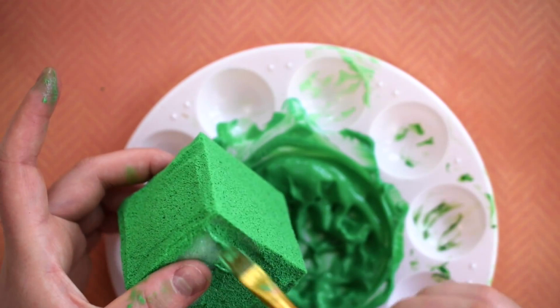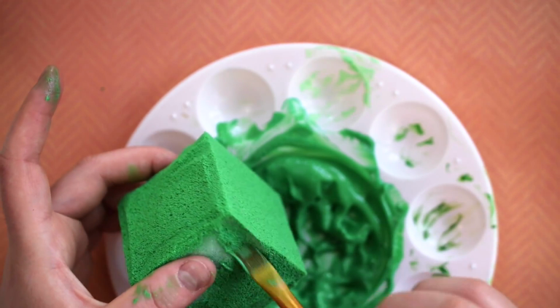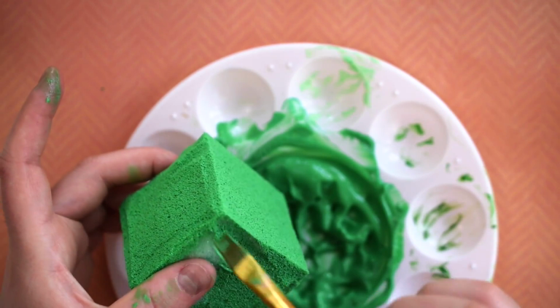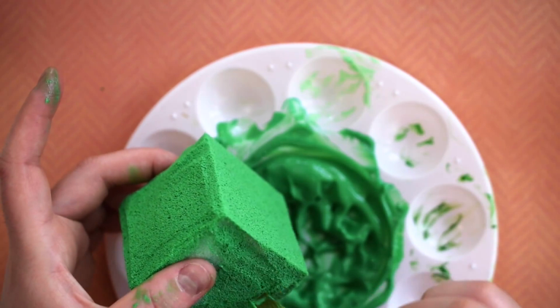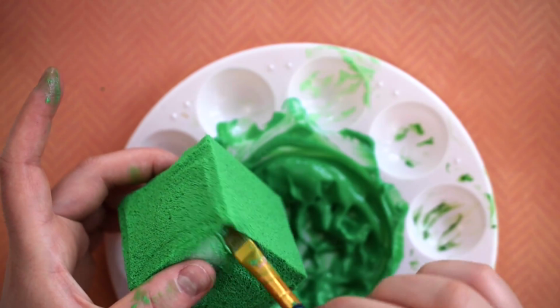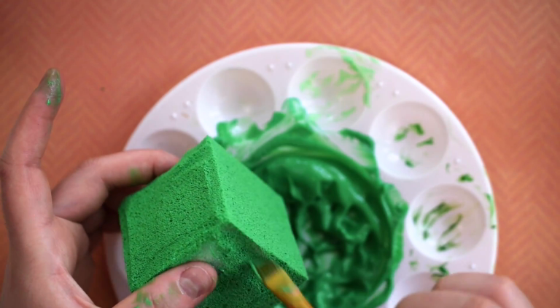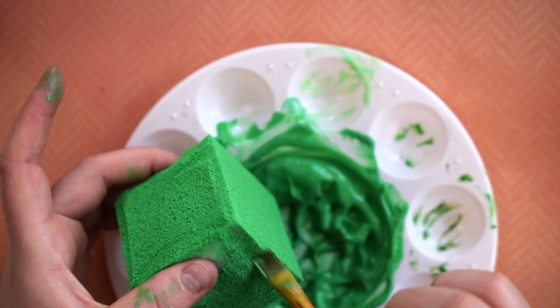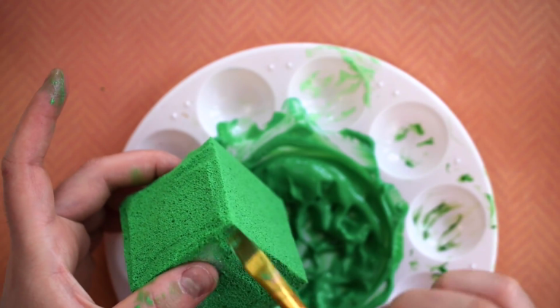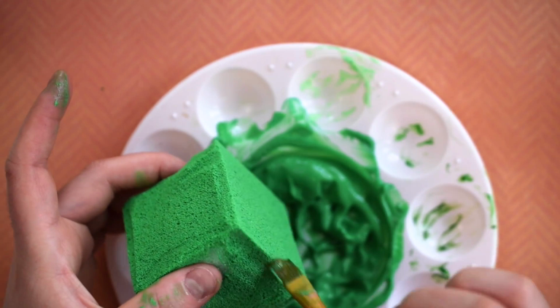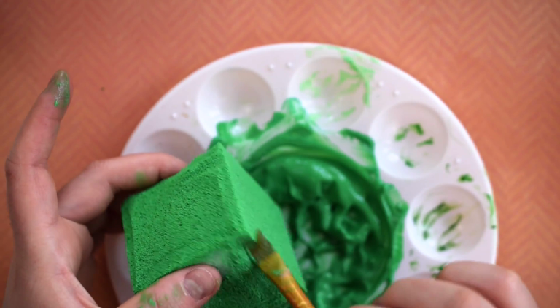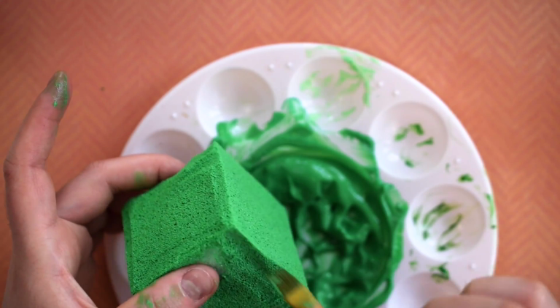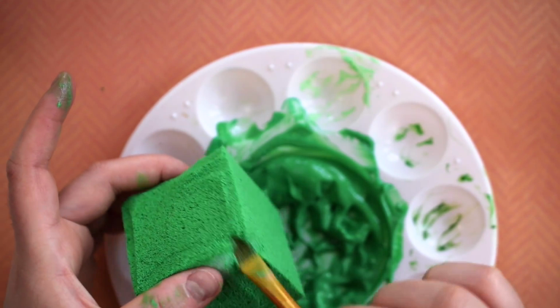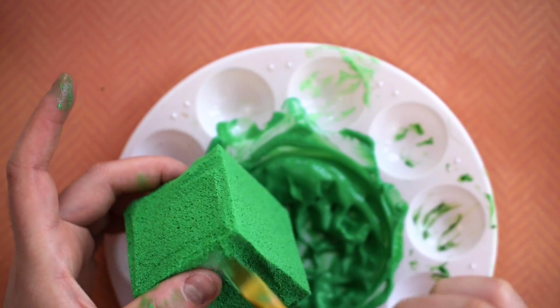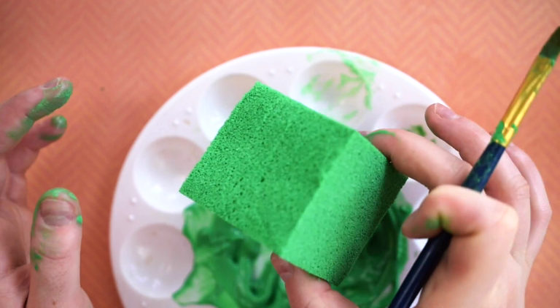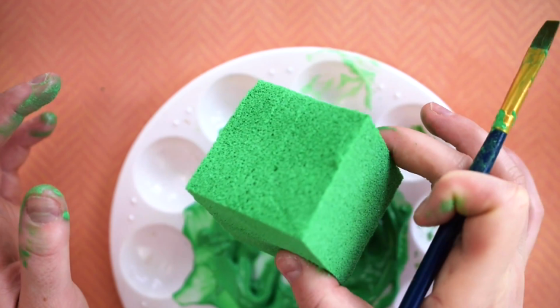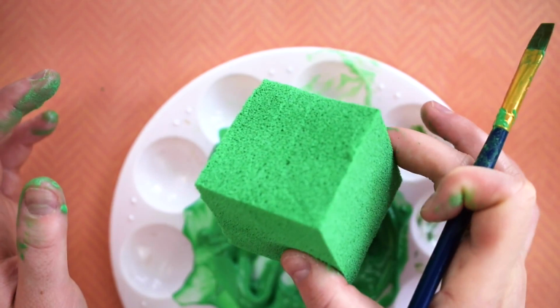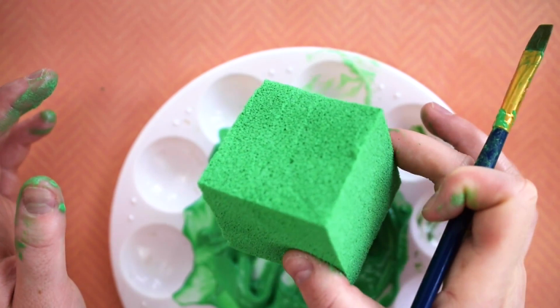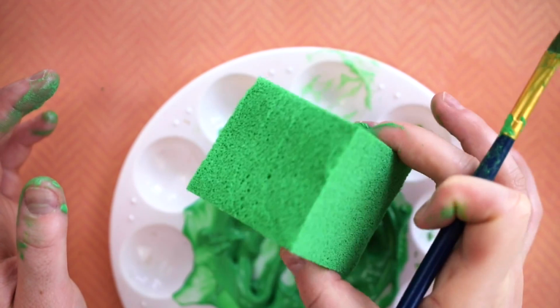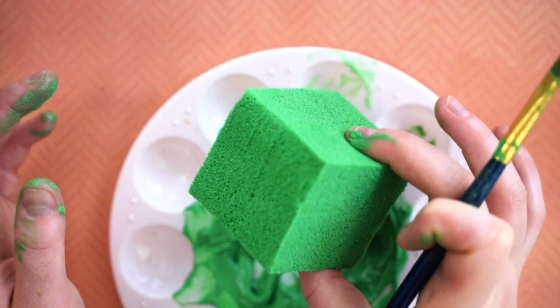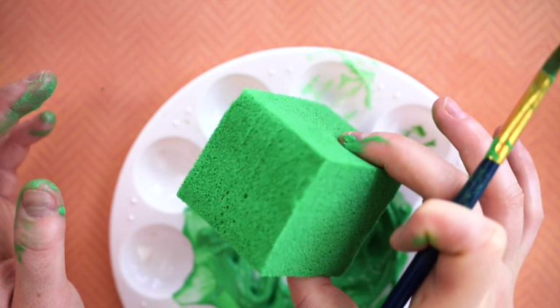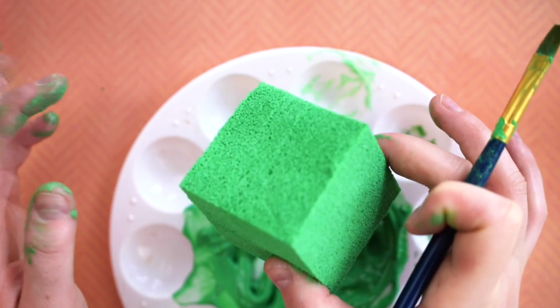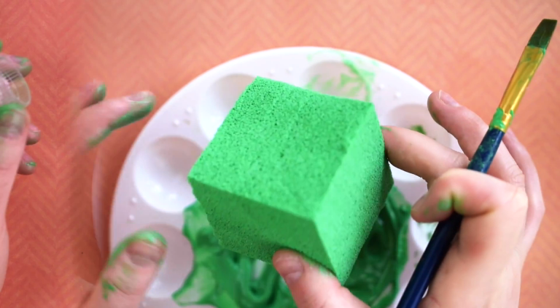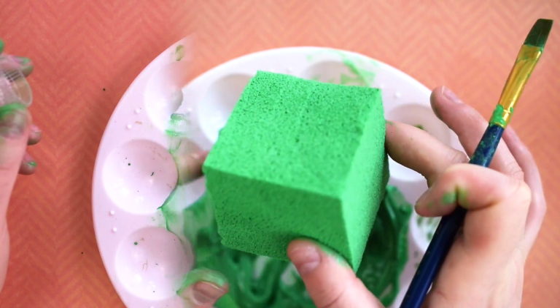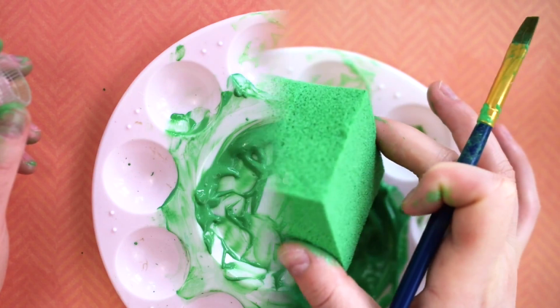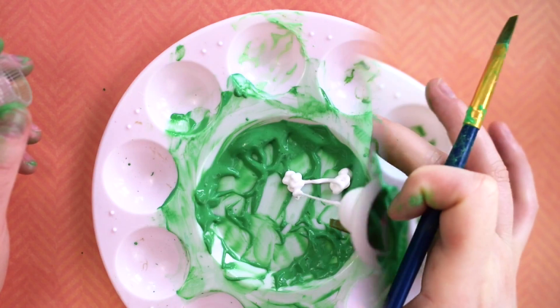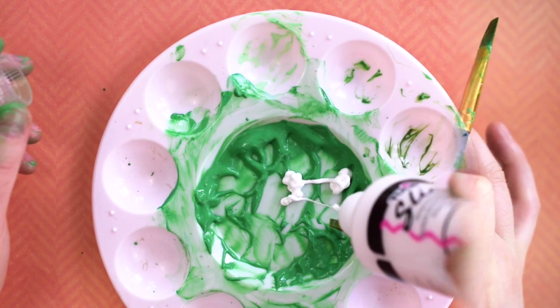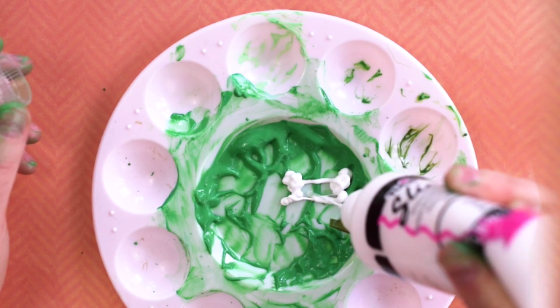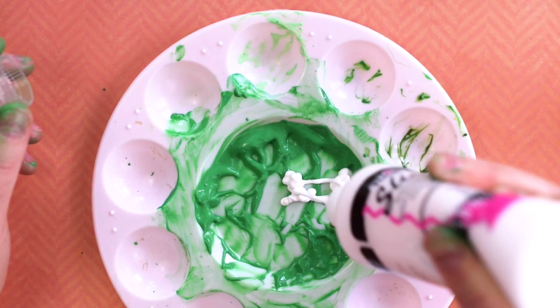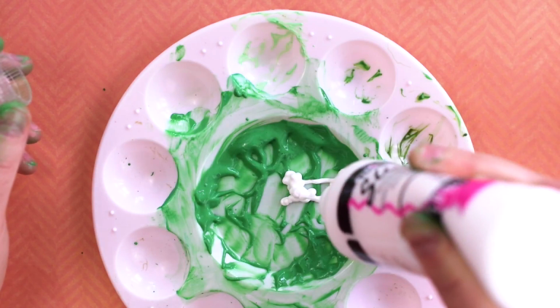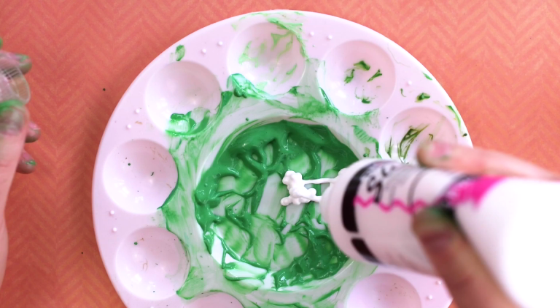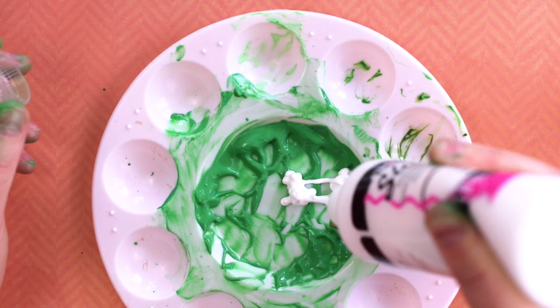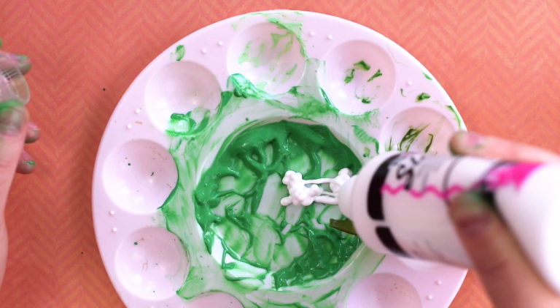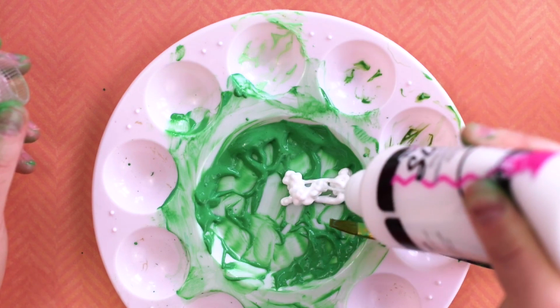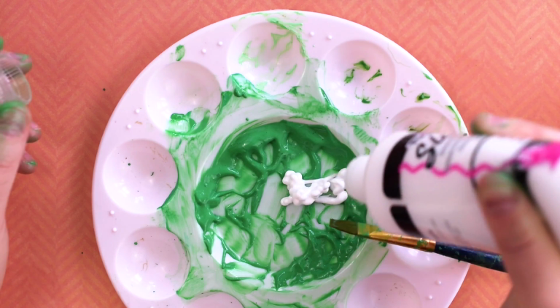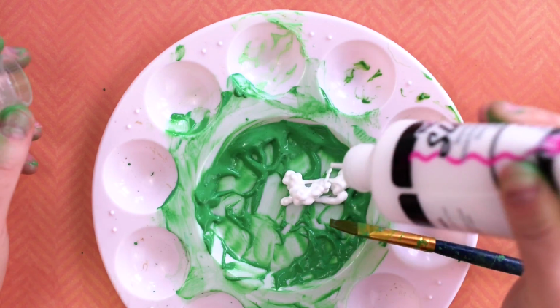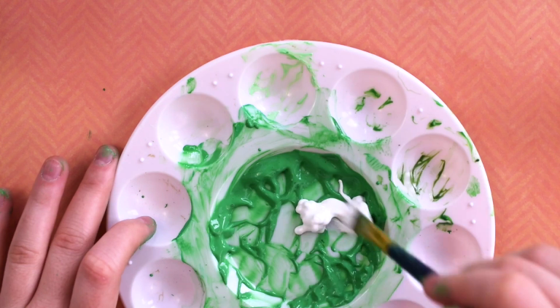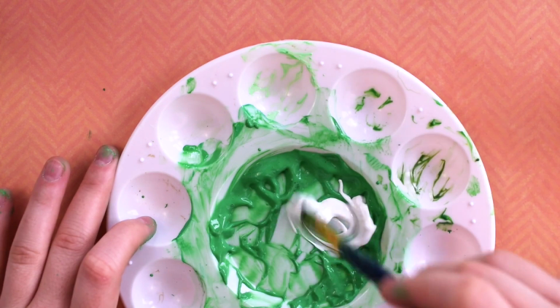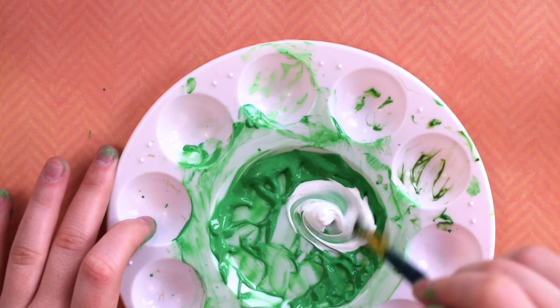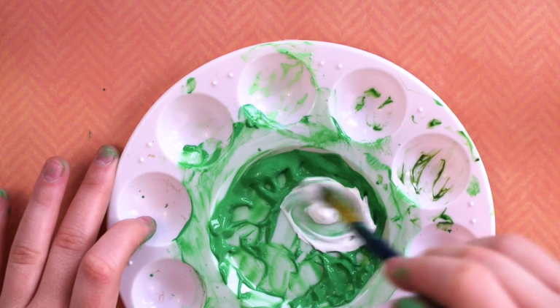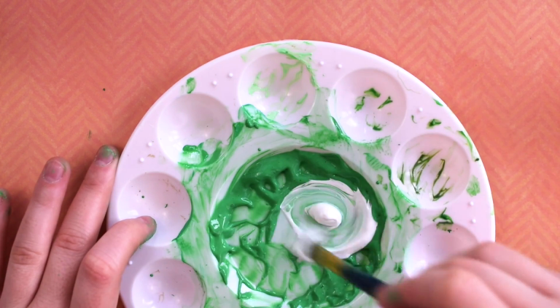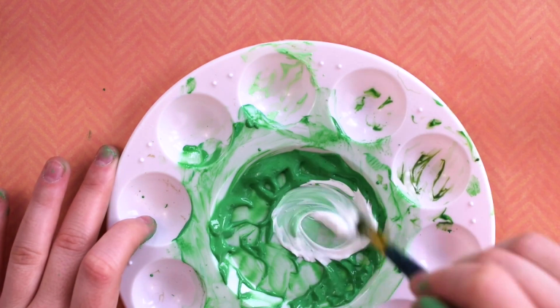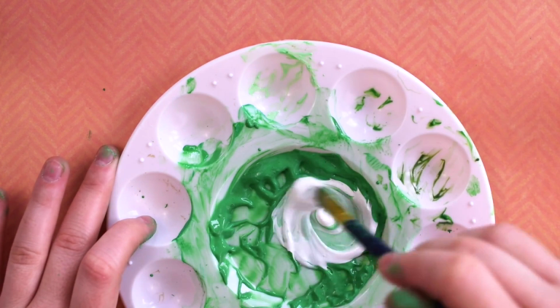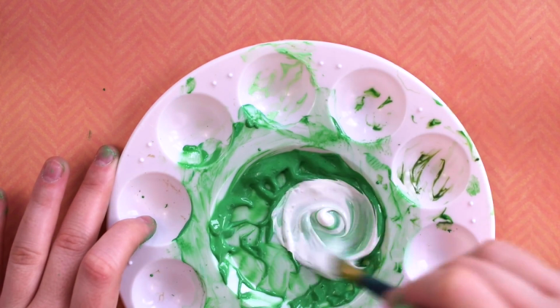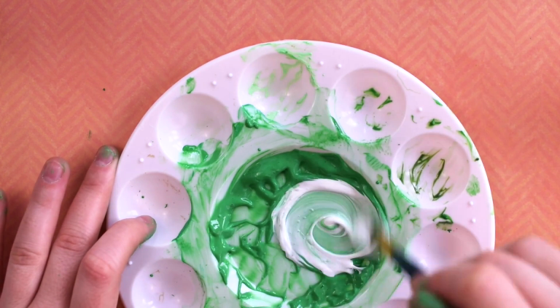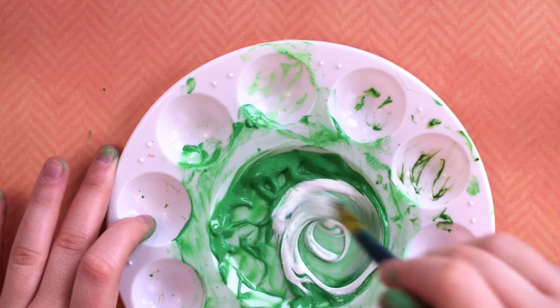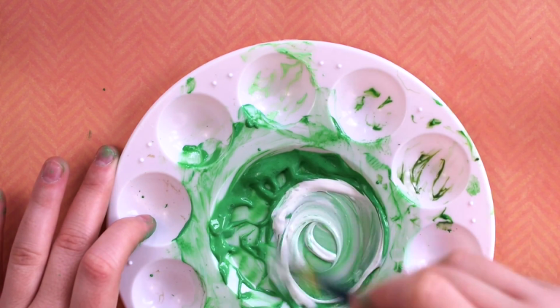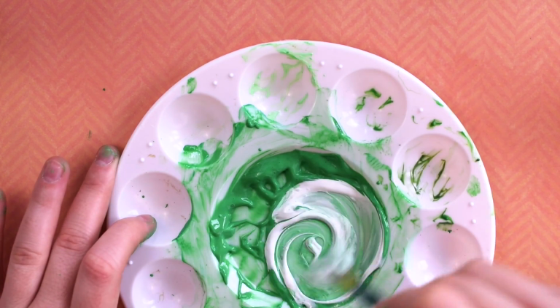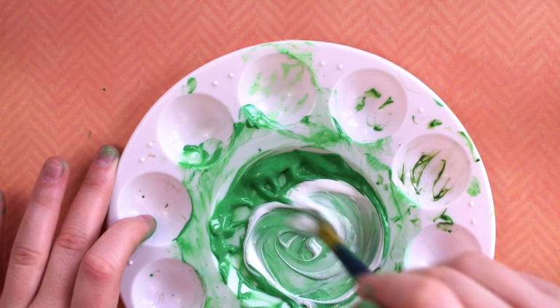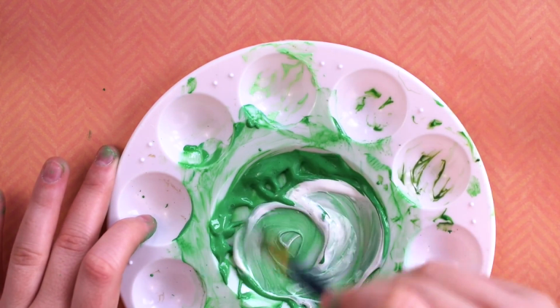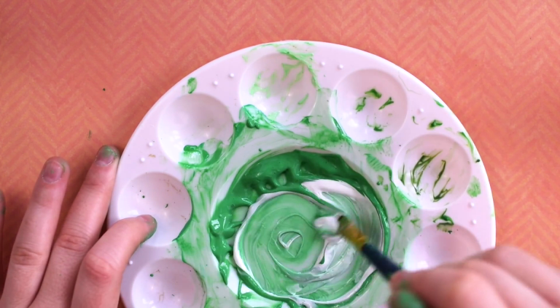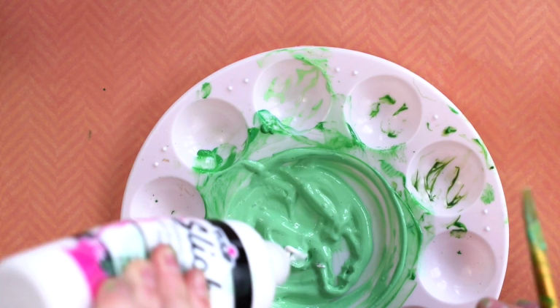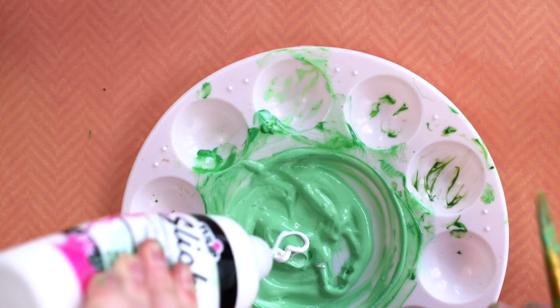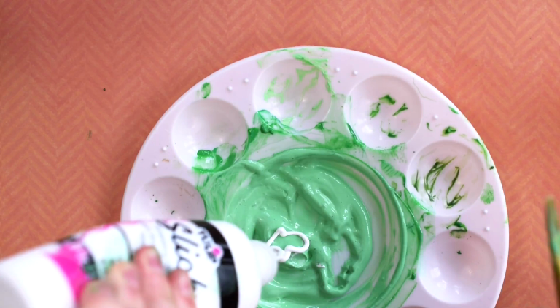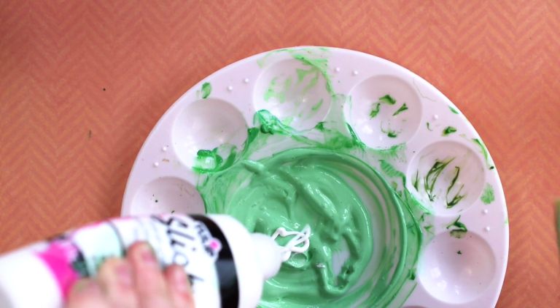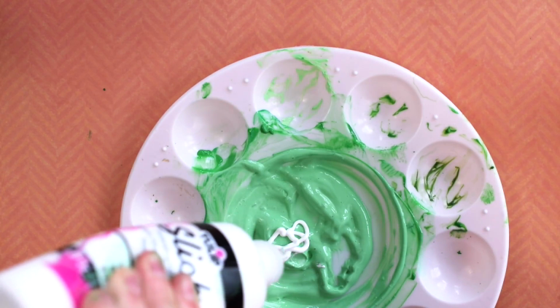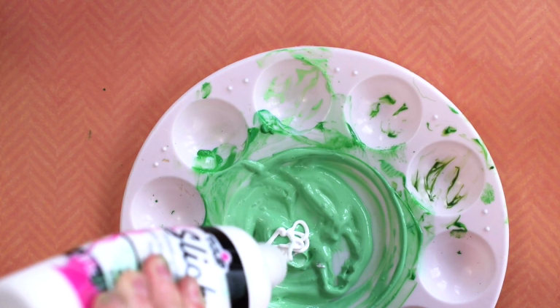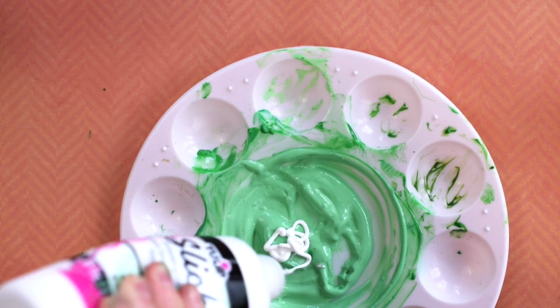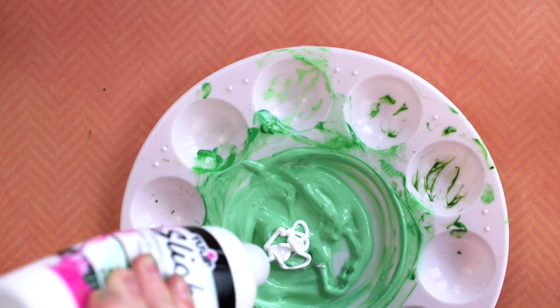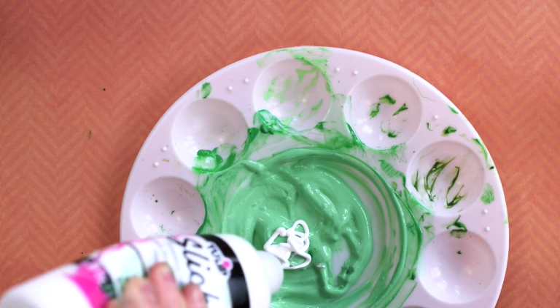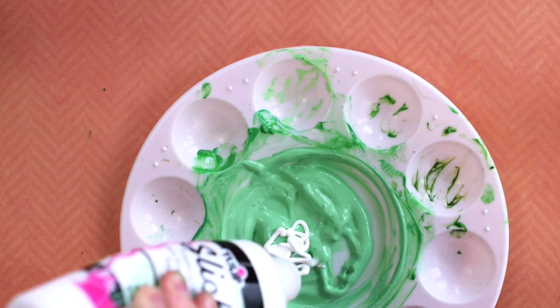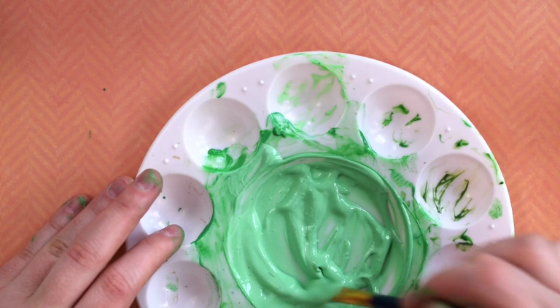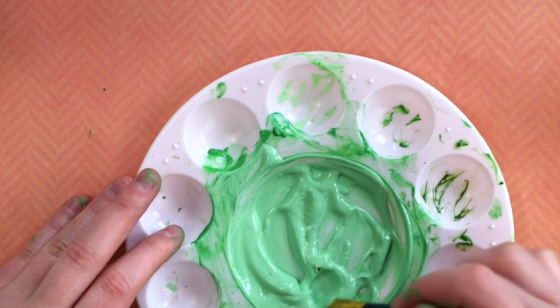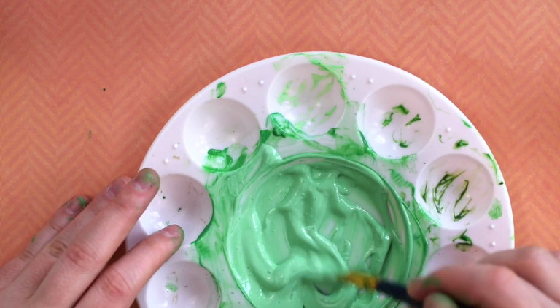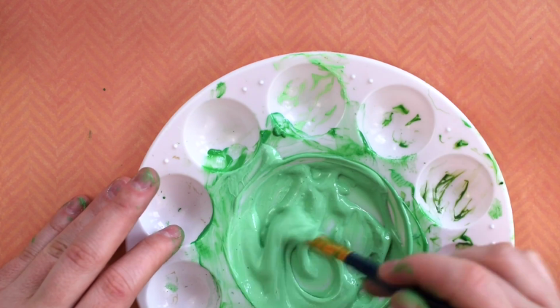After you cut a piece of foam into a cube and cover it in slime green fabric paint, add white fabric paint to the green to make an even lighter green.